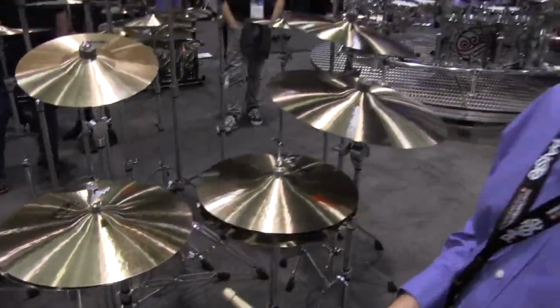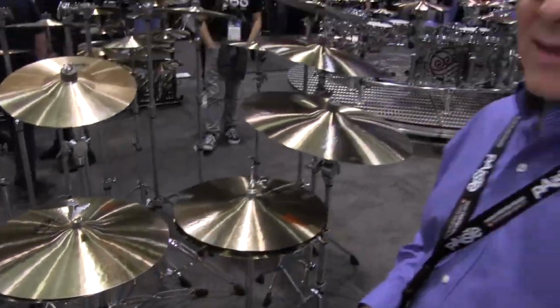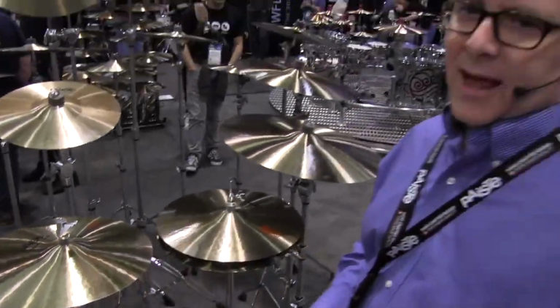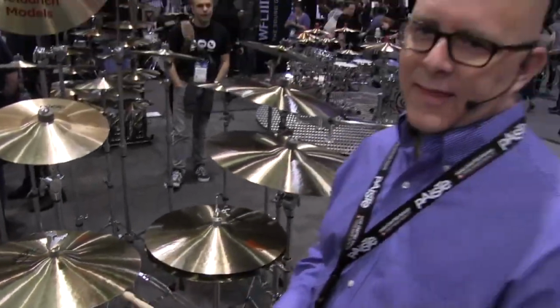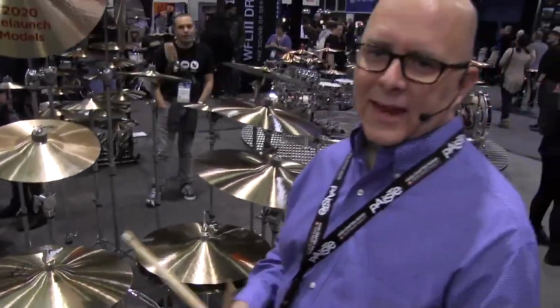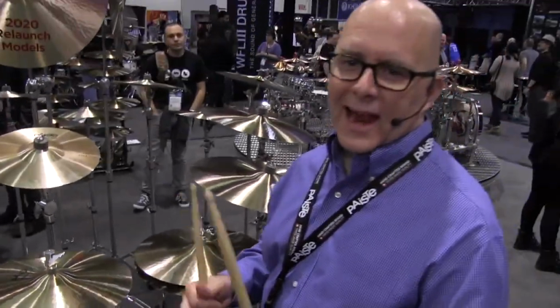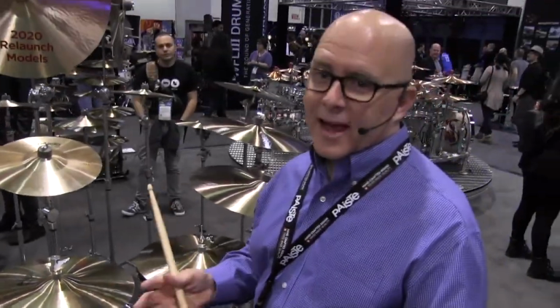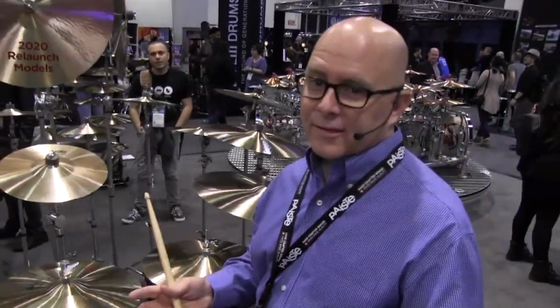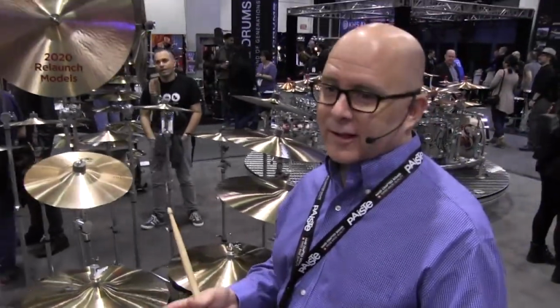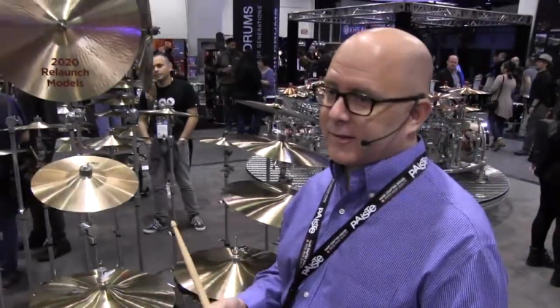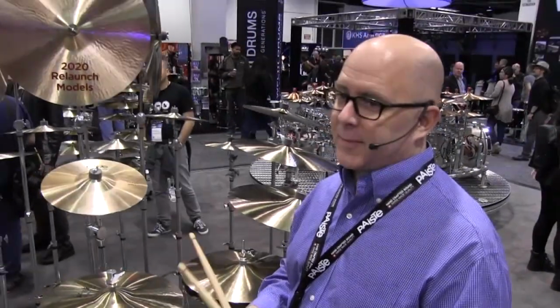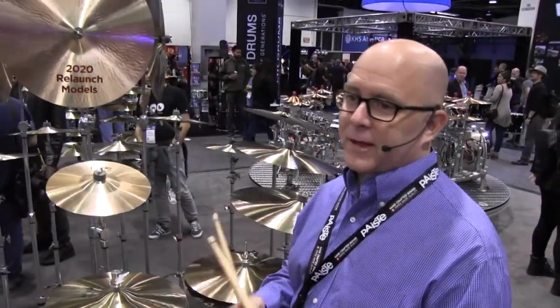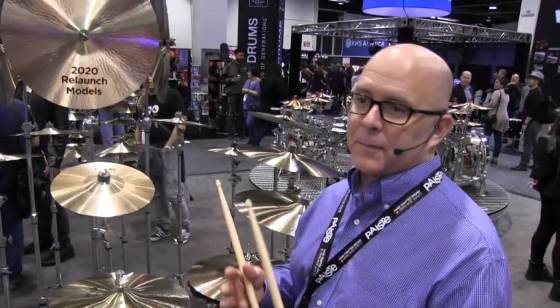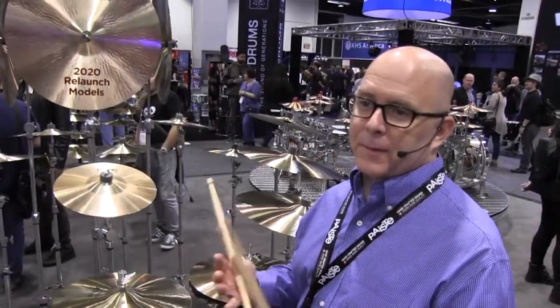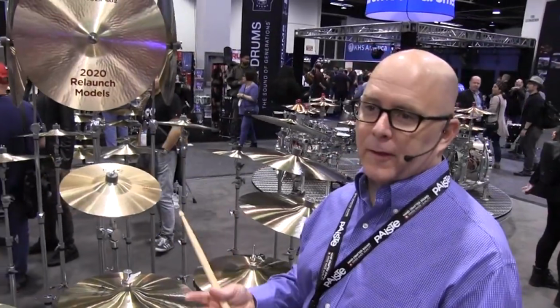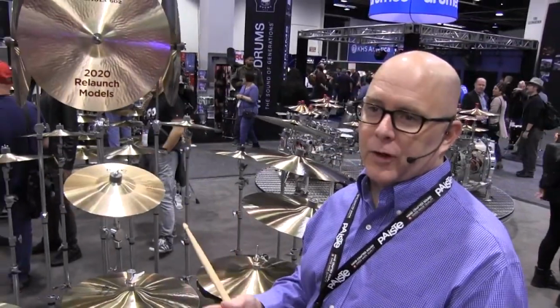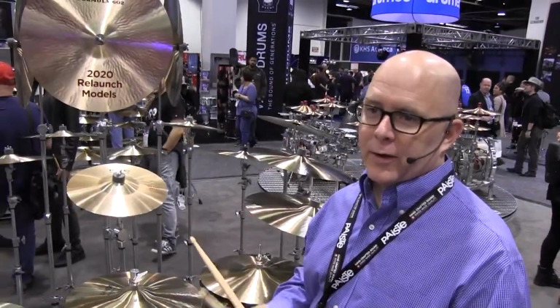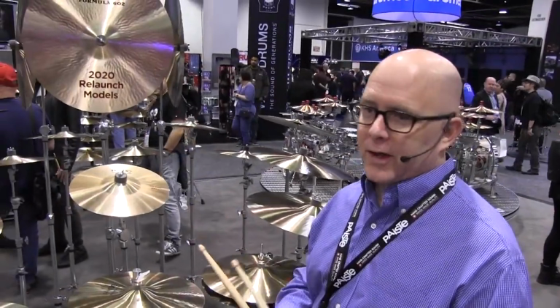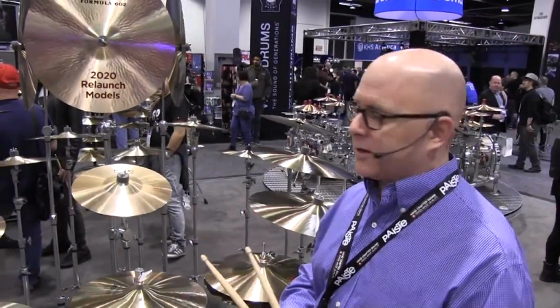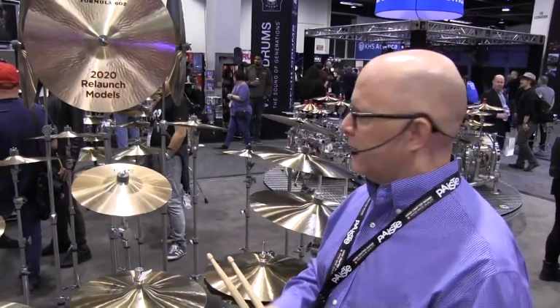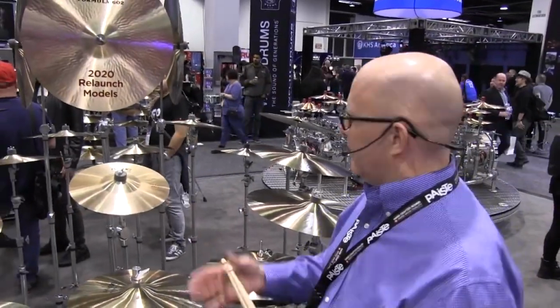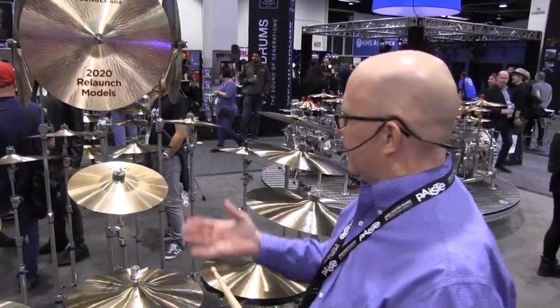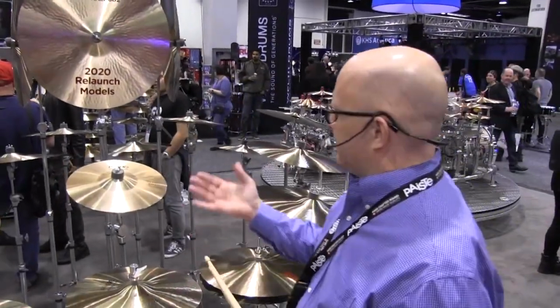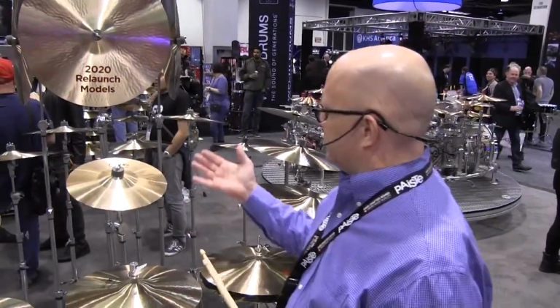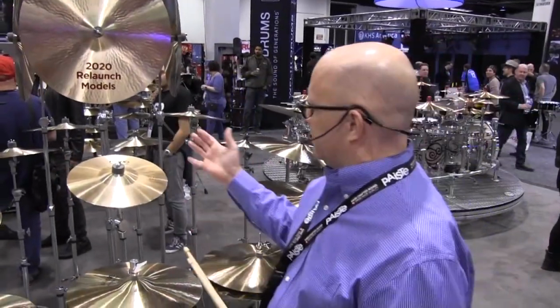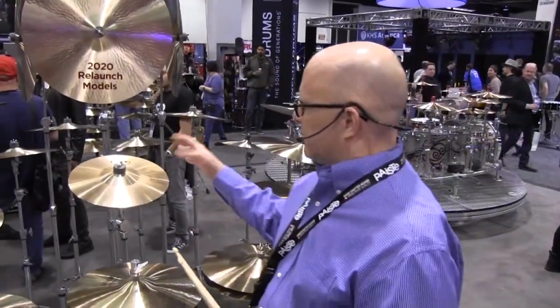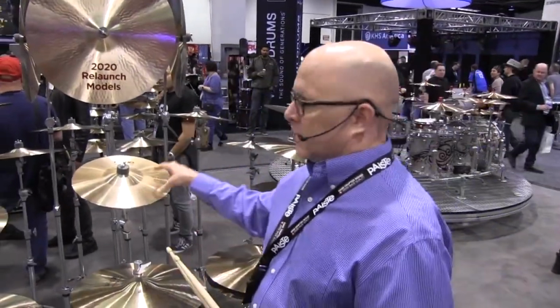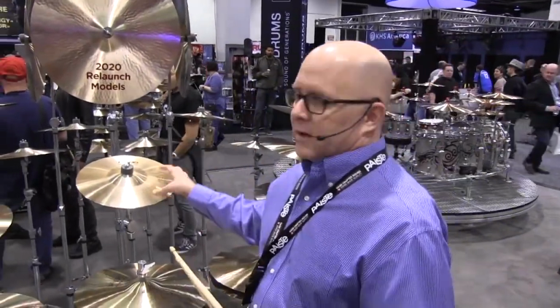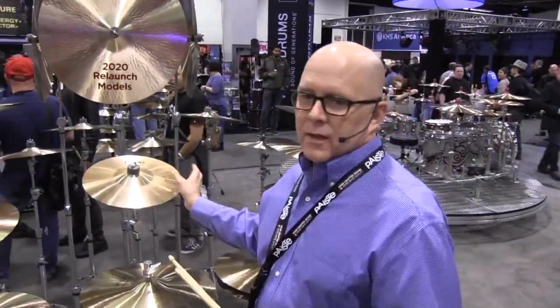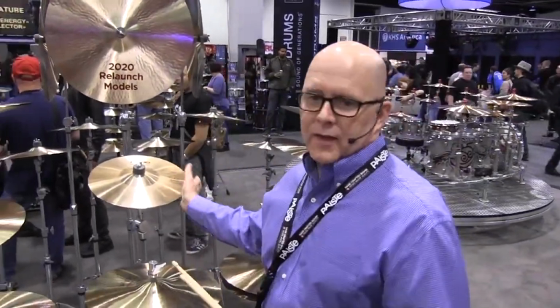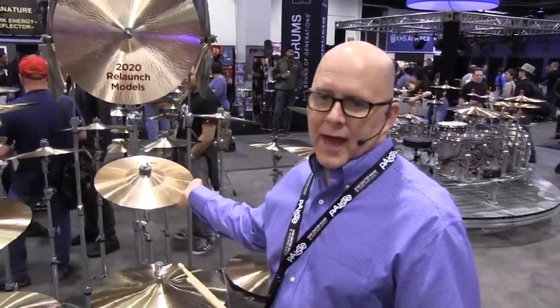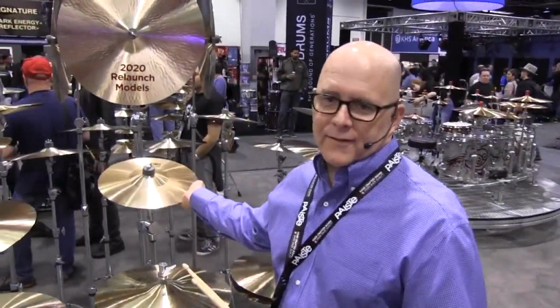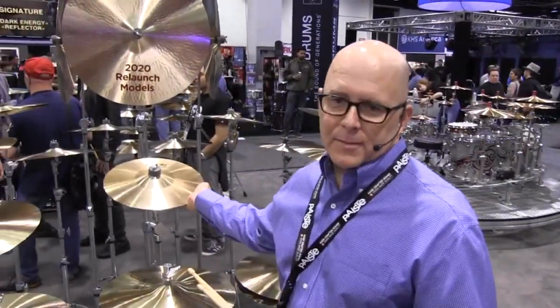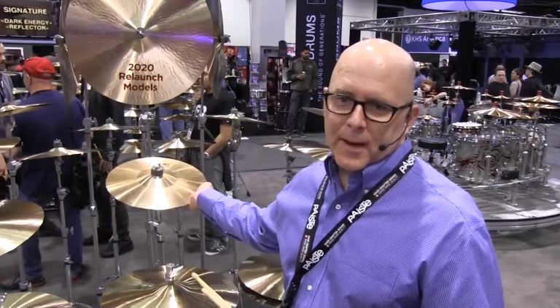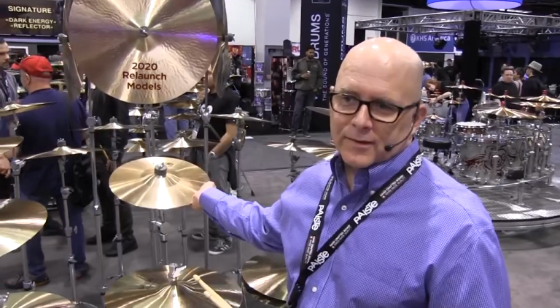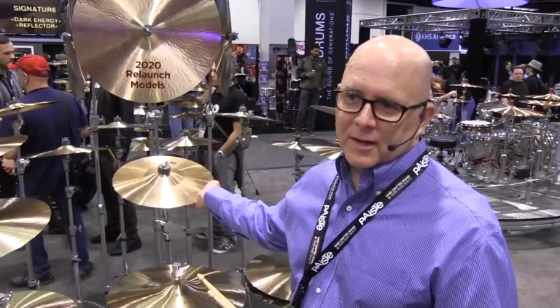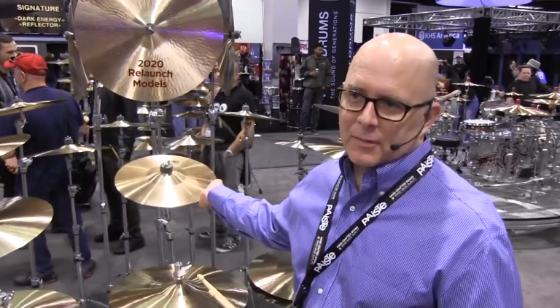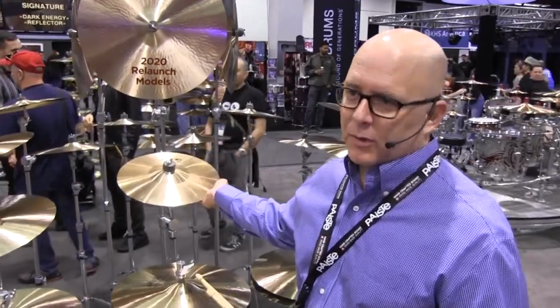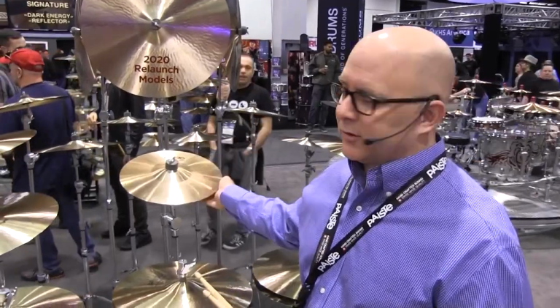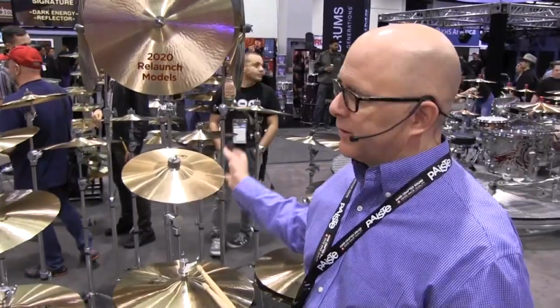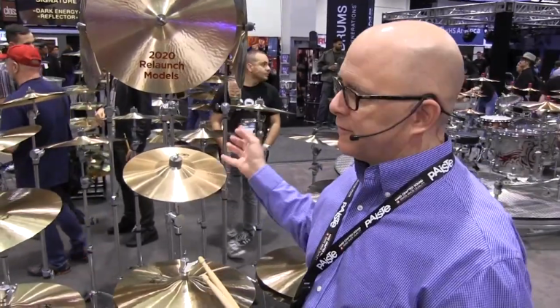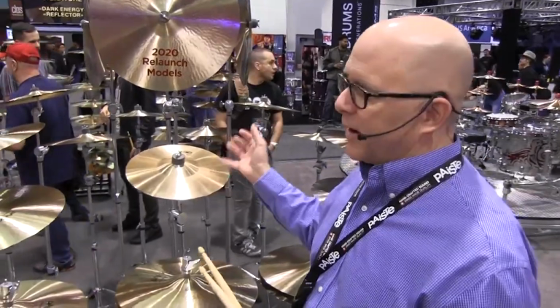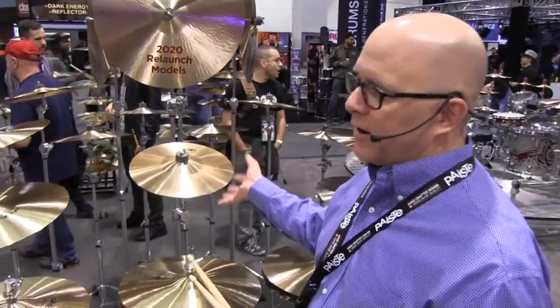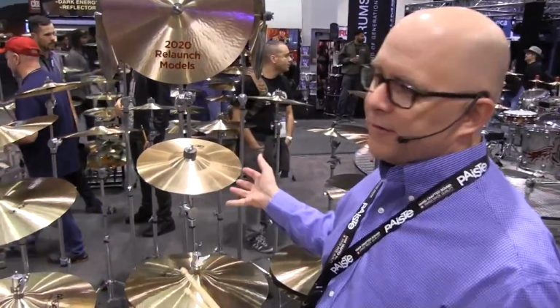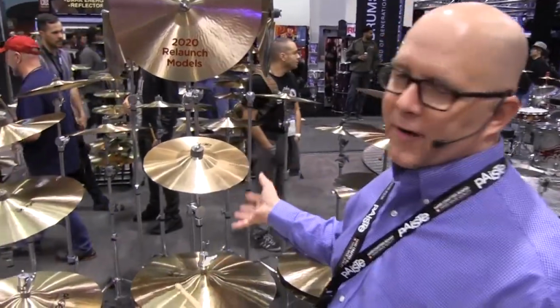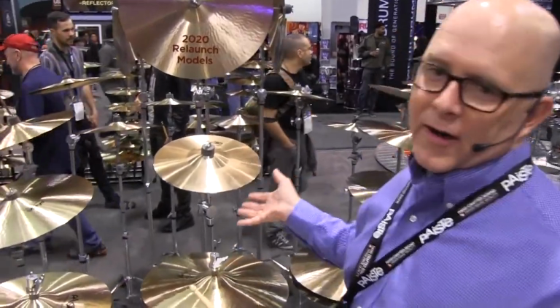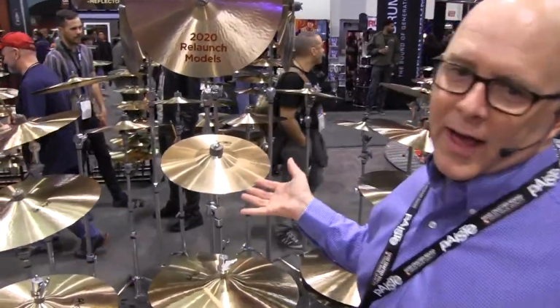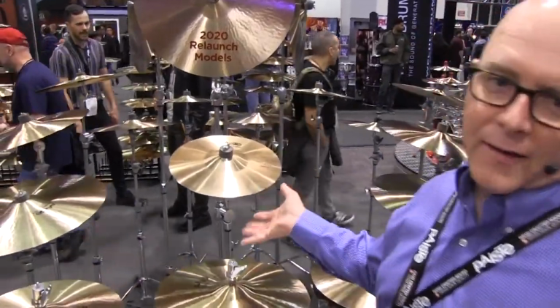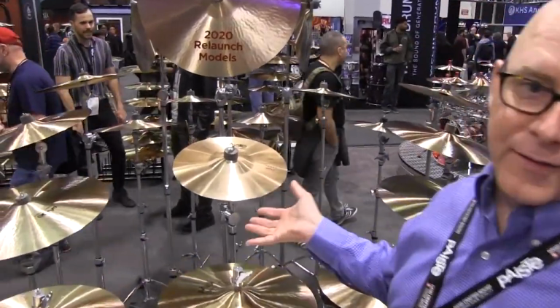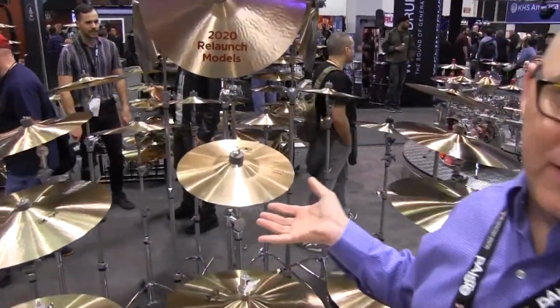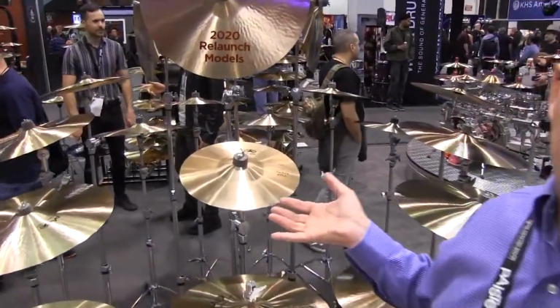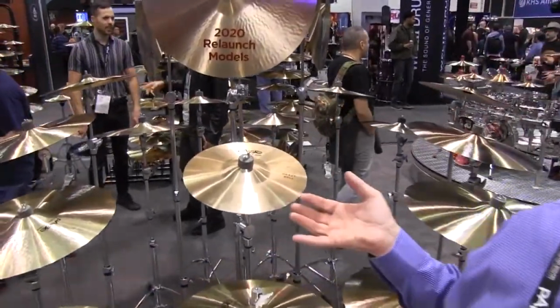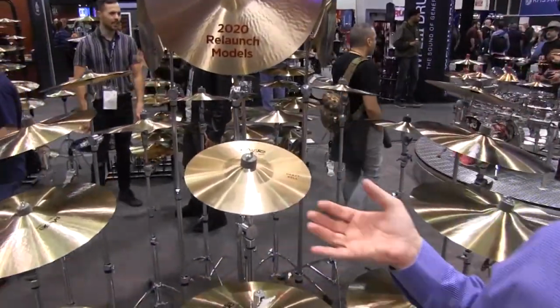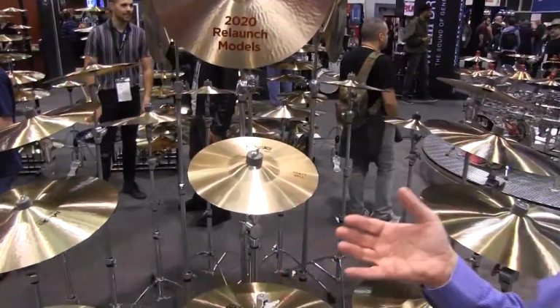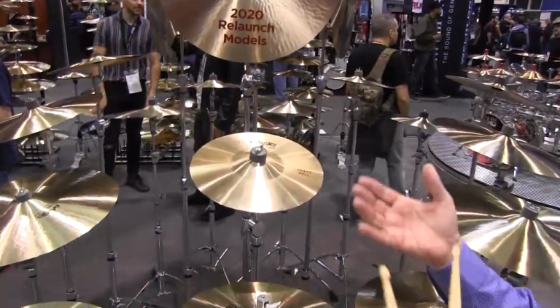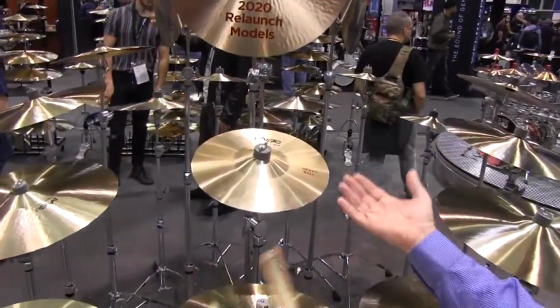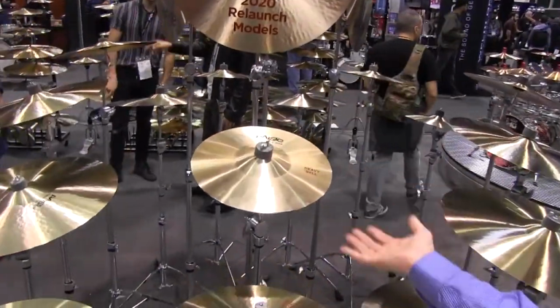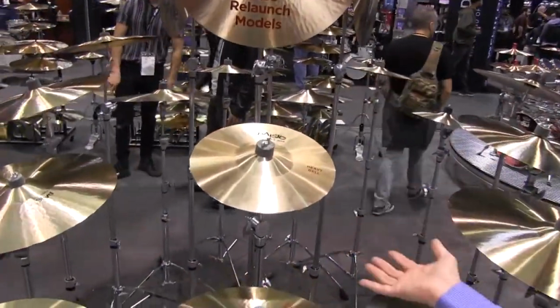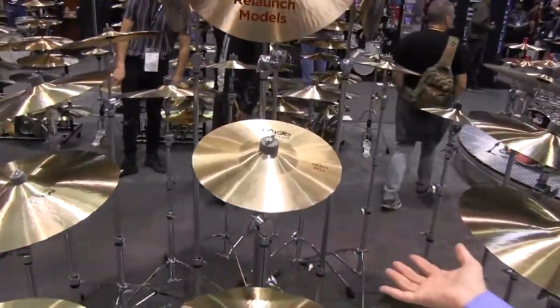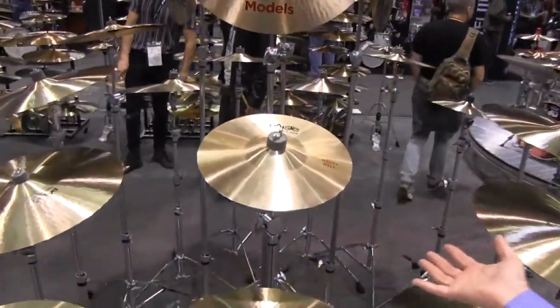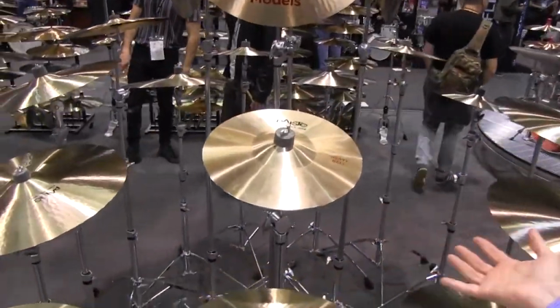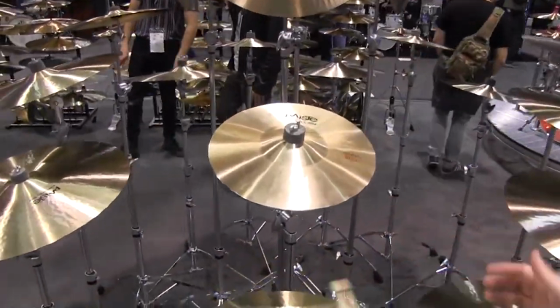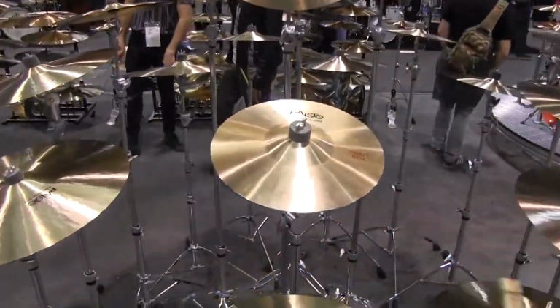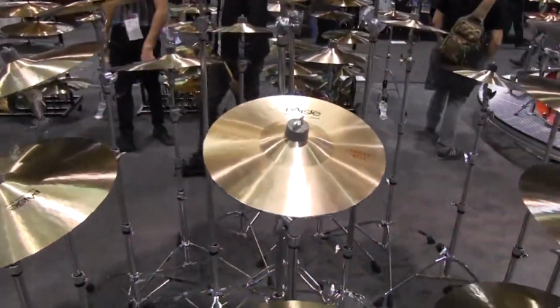And then lastly is something completely unique — the heavy bell cymbal, which is a very, very heavy bell cymbal.